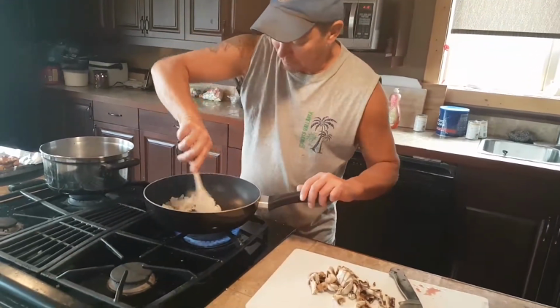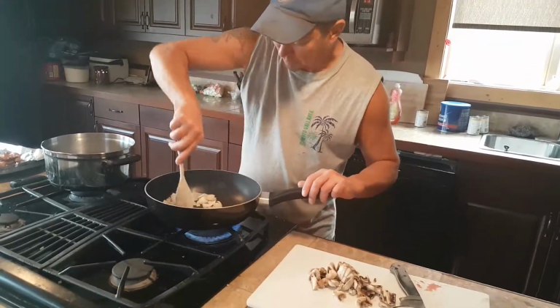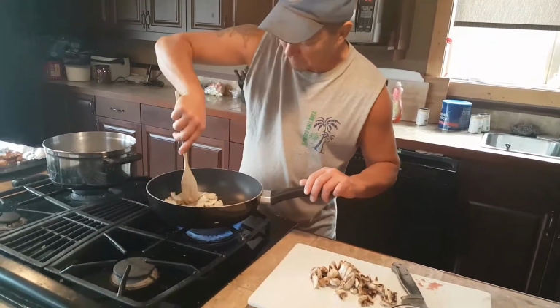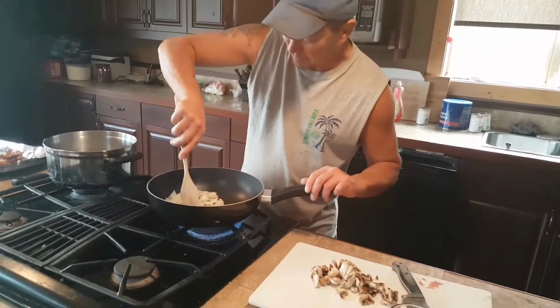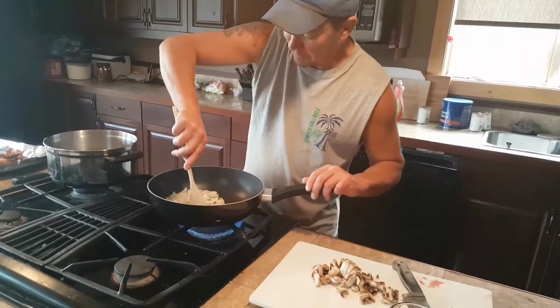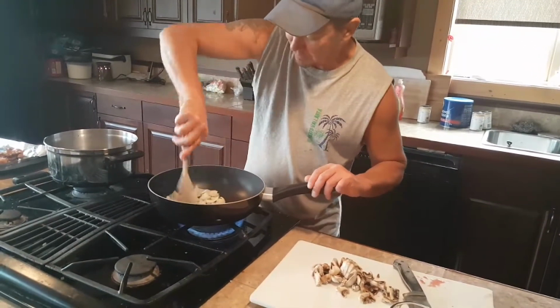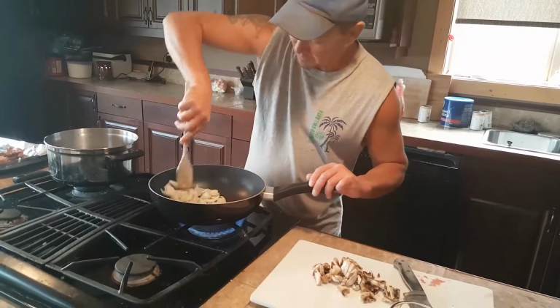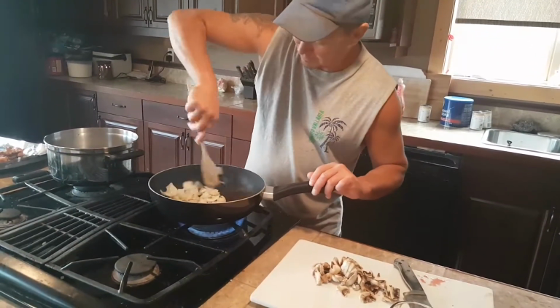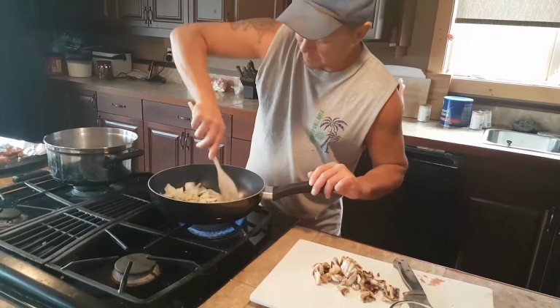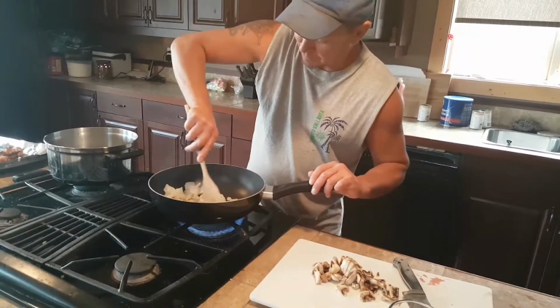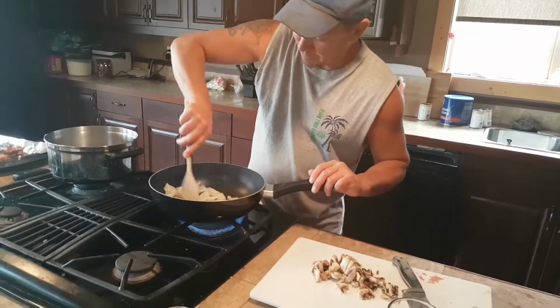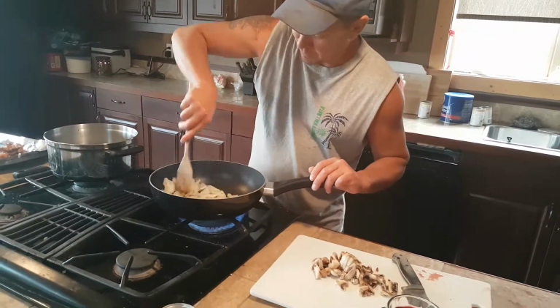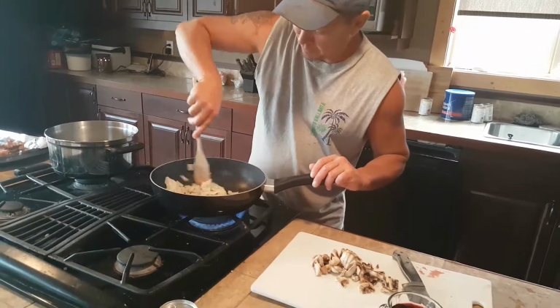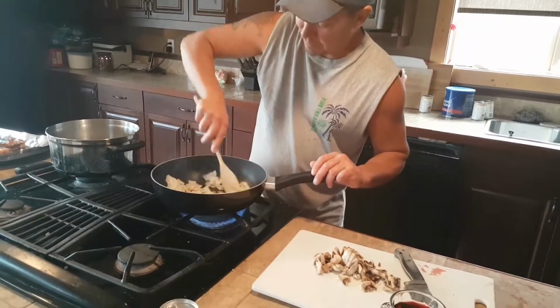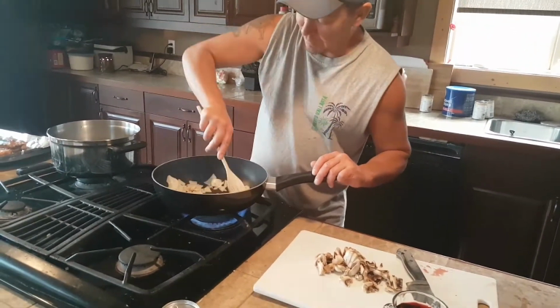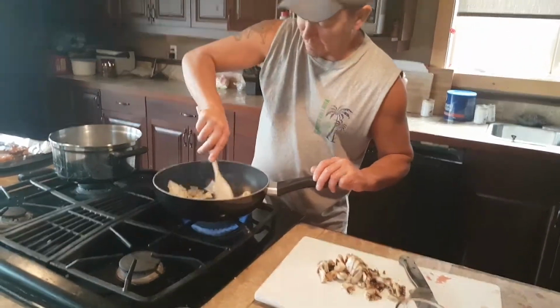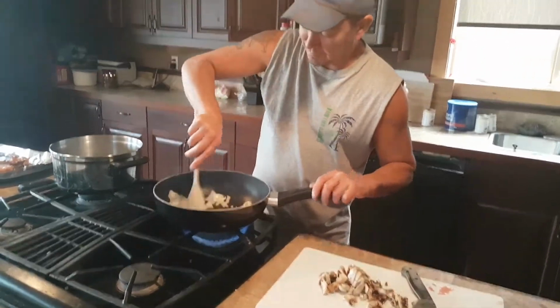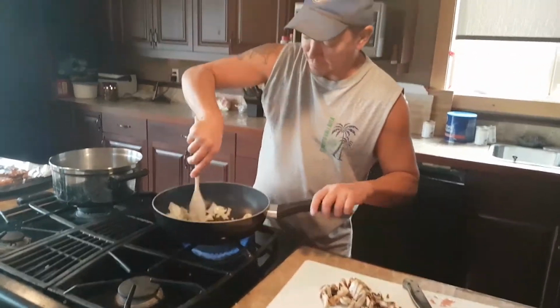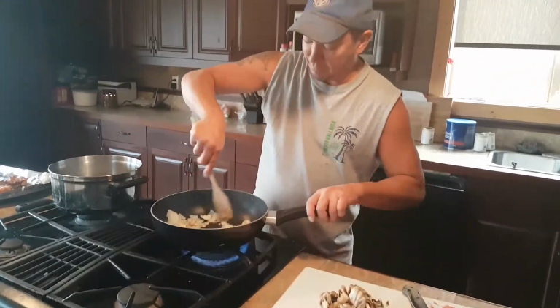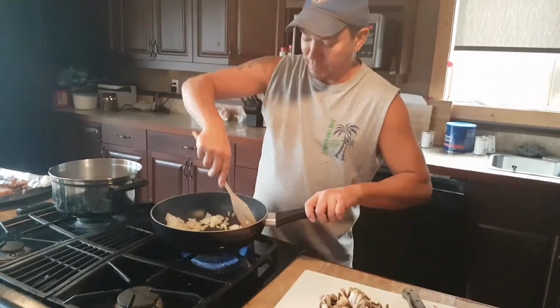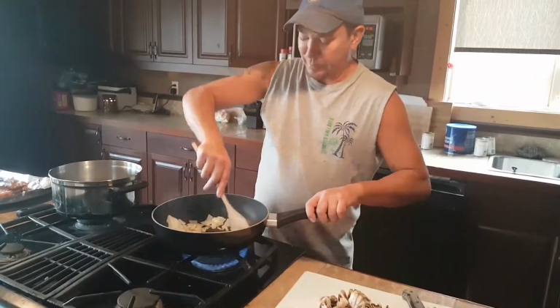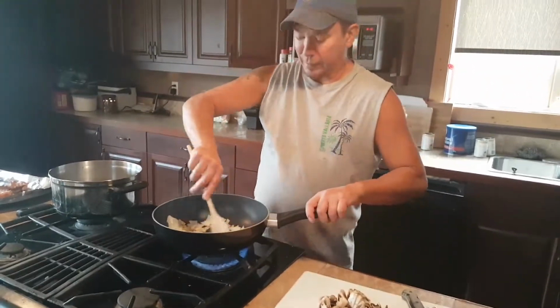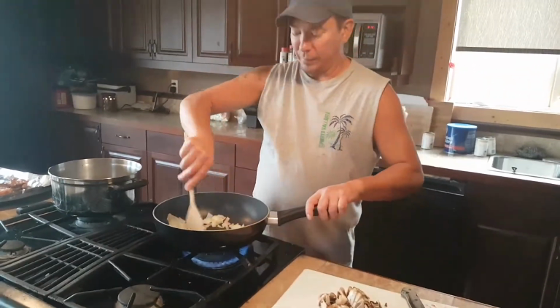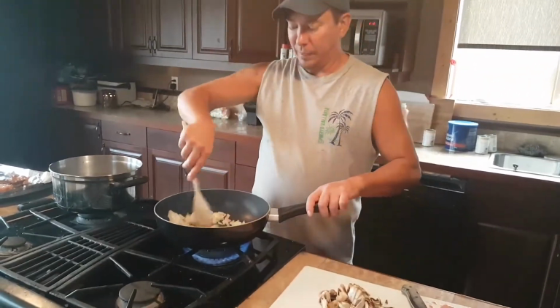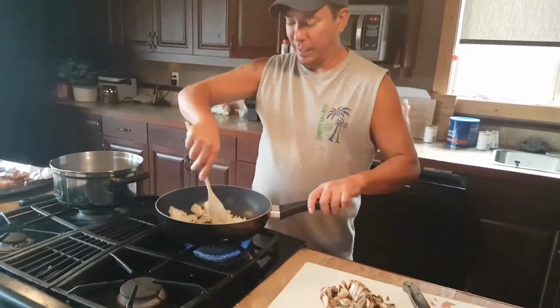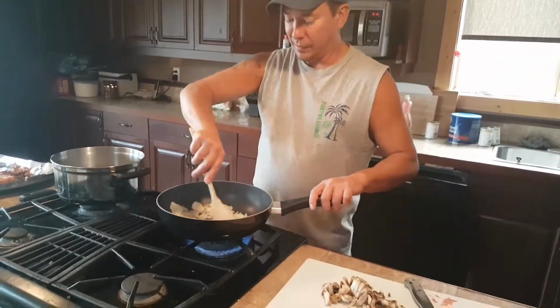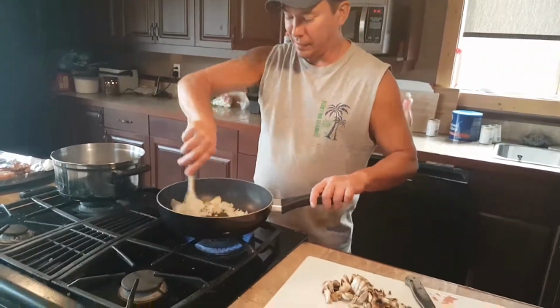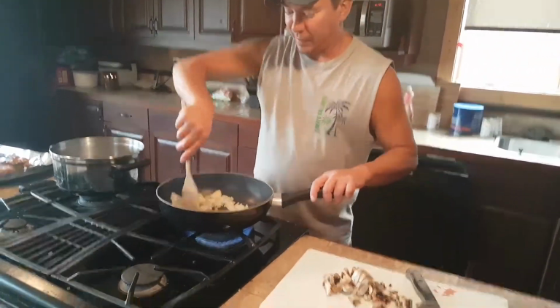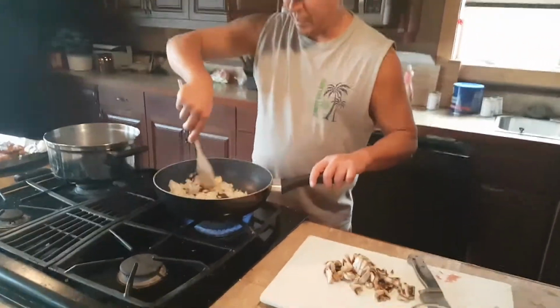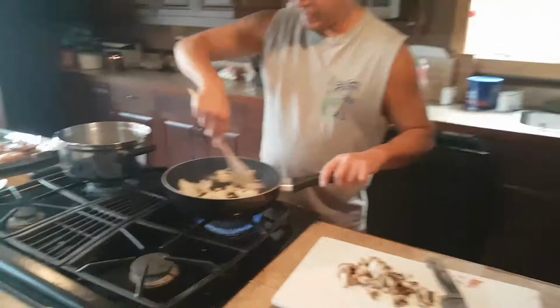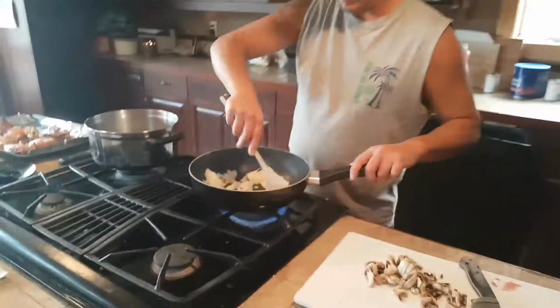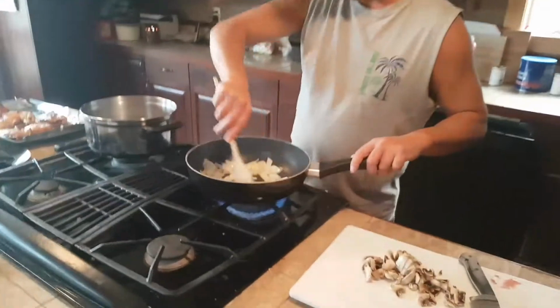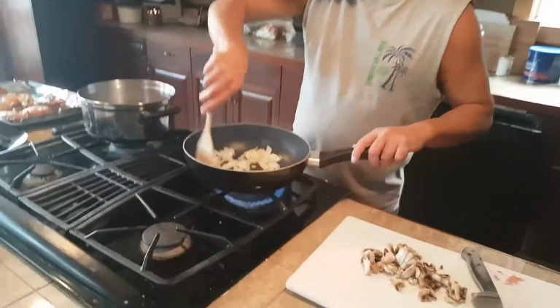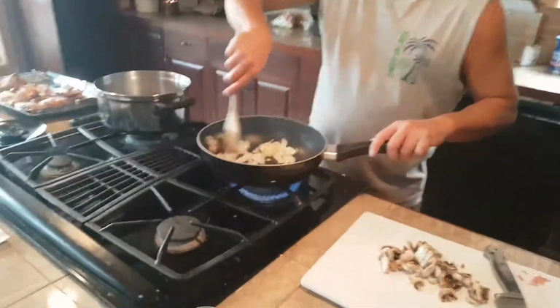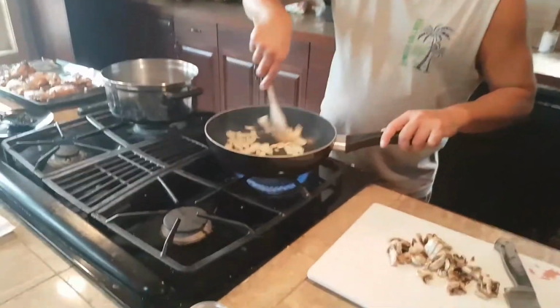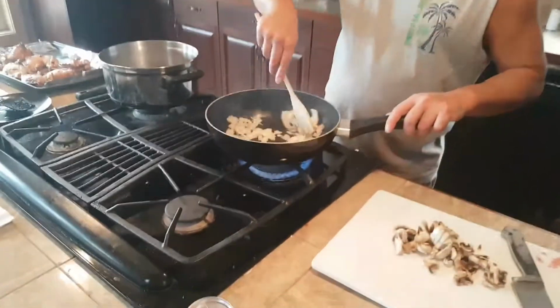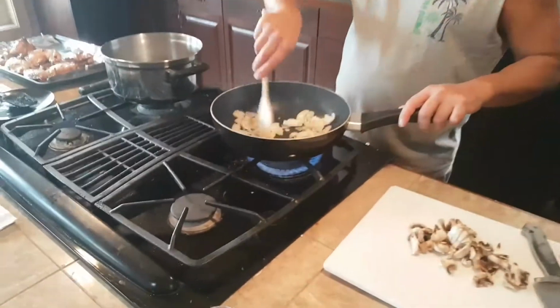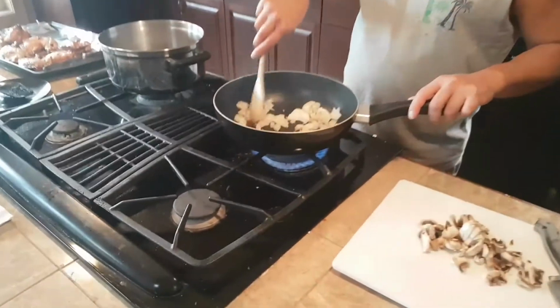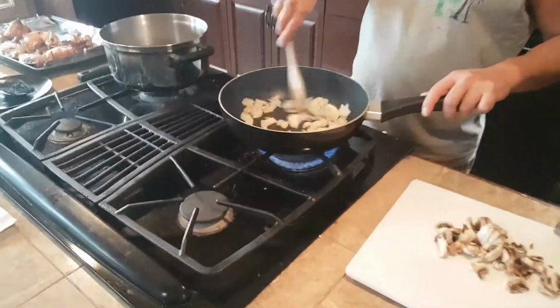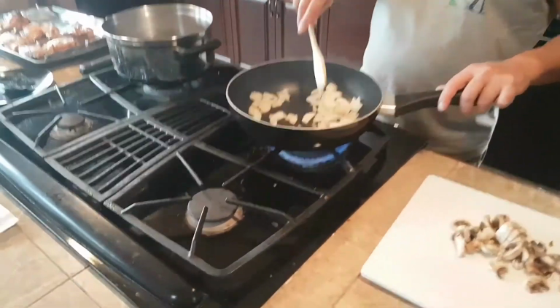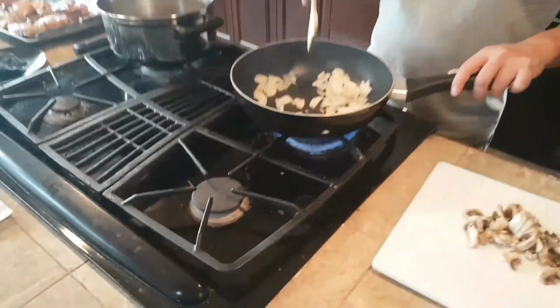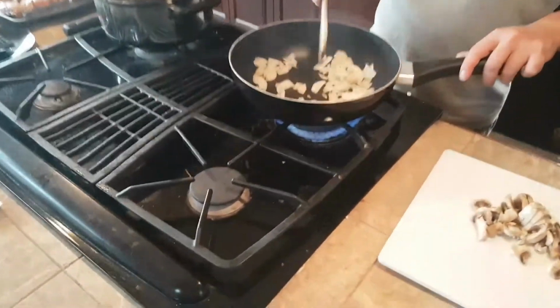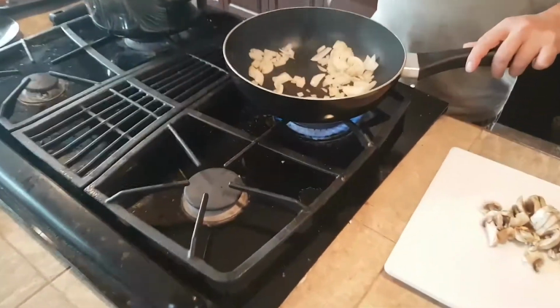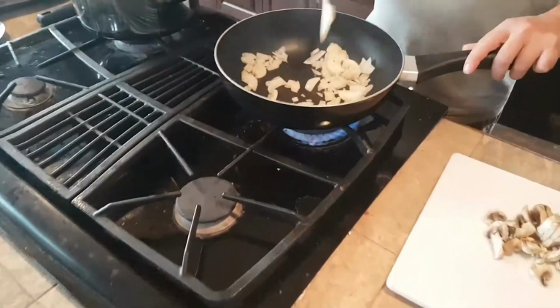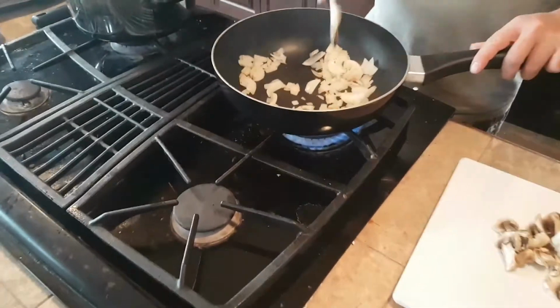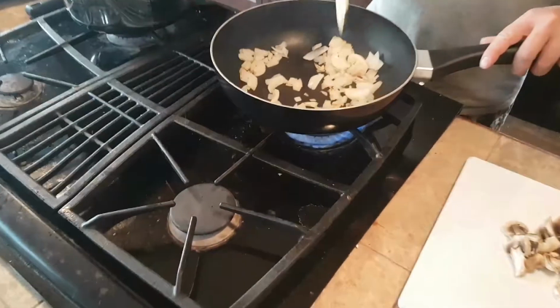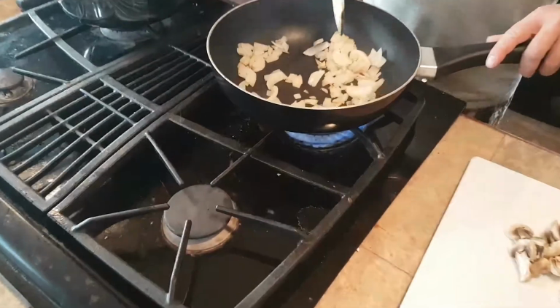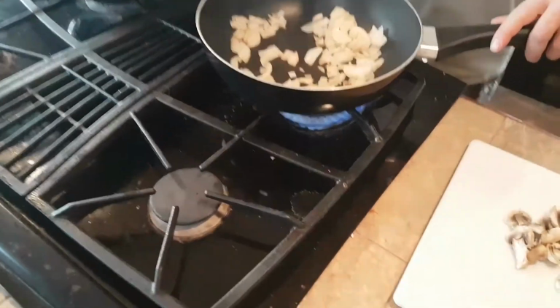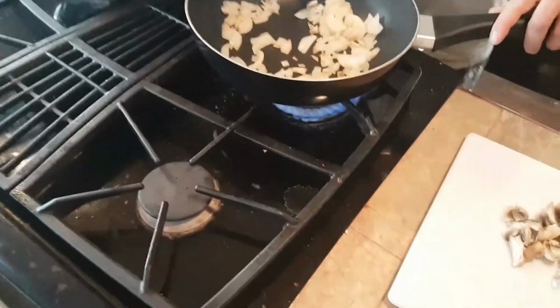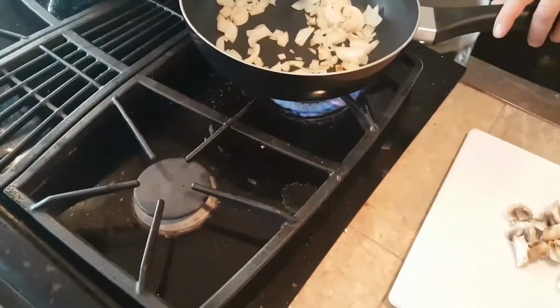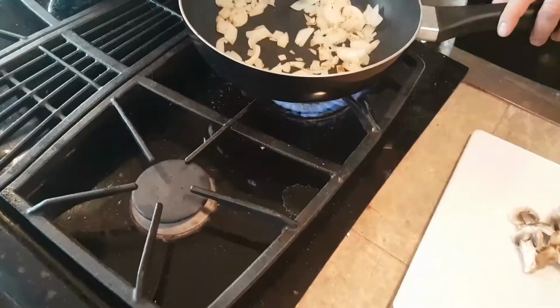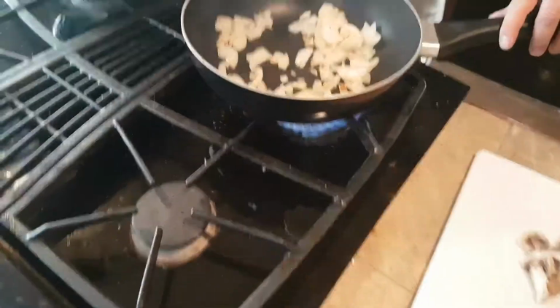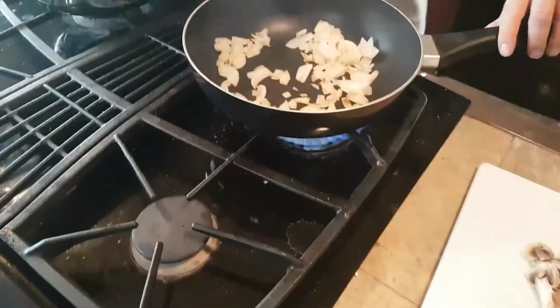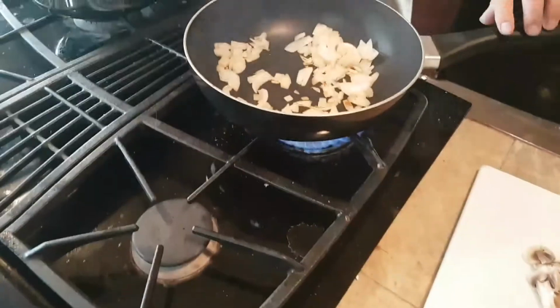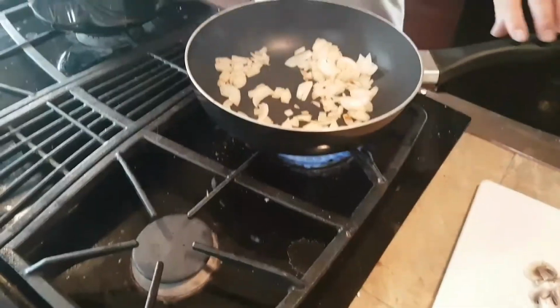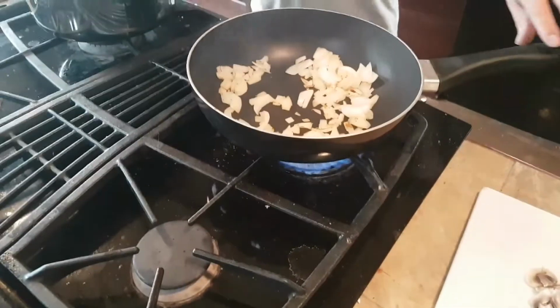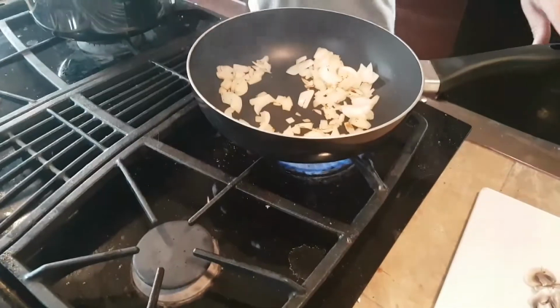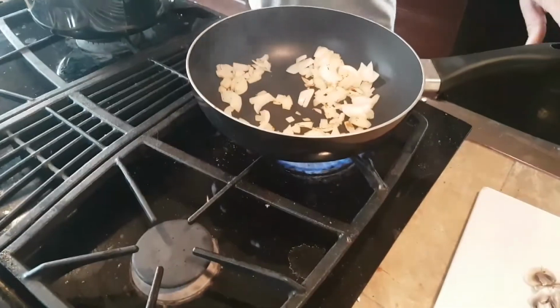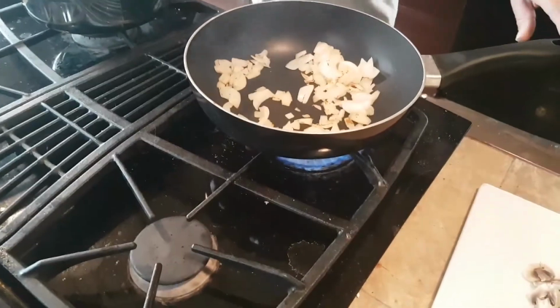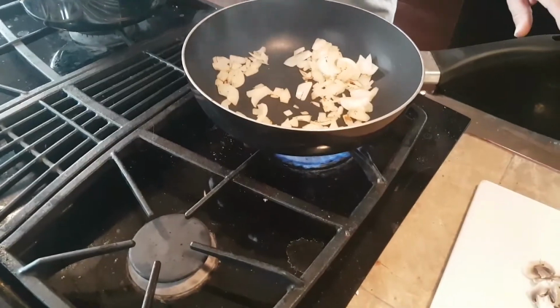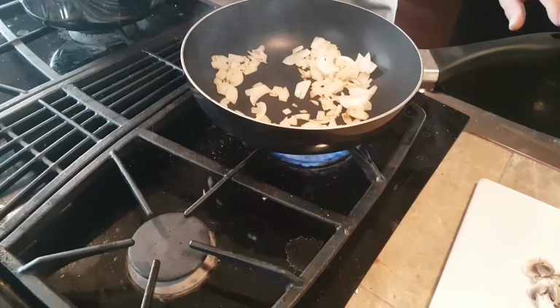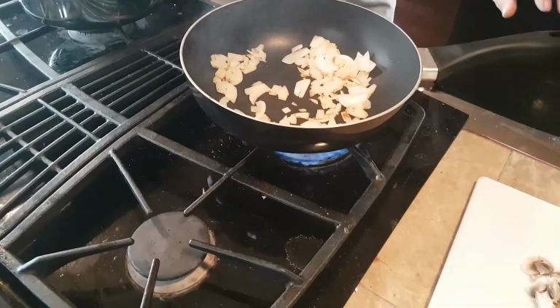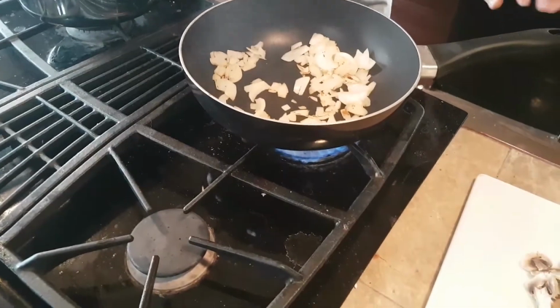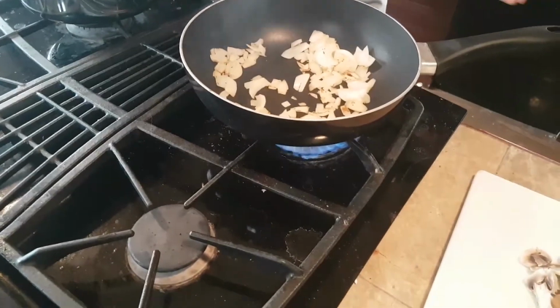Those onions are coming along nice. Look at them, nice and brown. We've got pierogies already boiled.